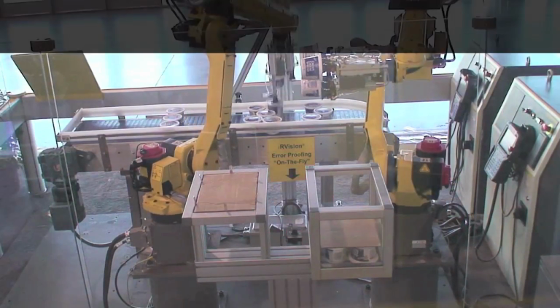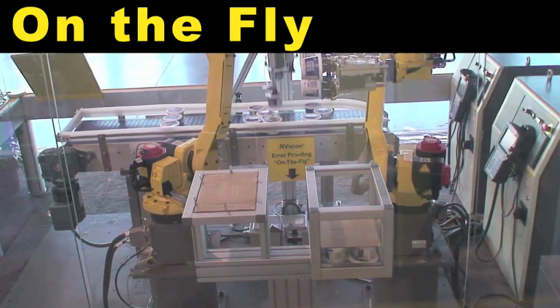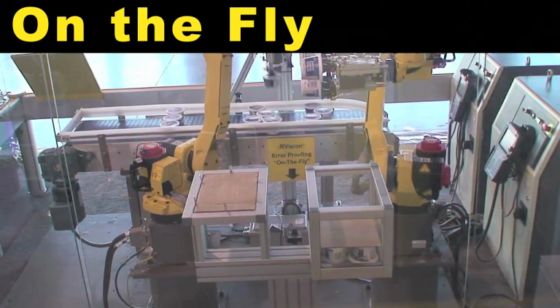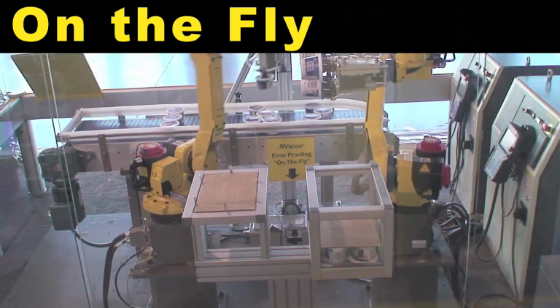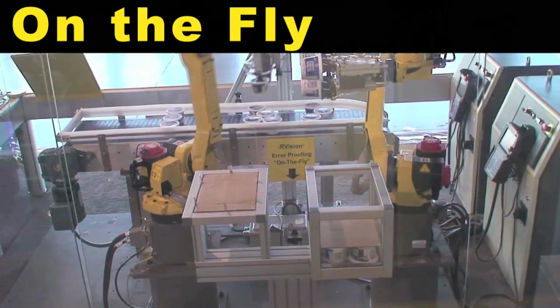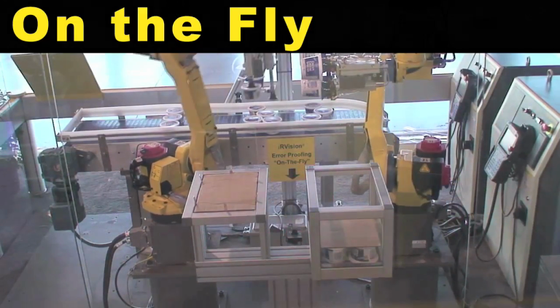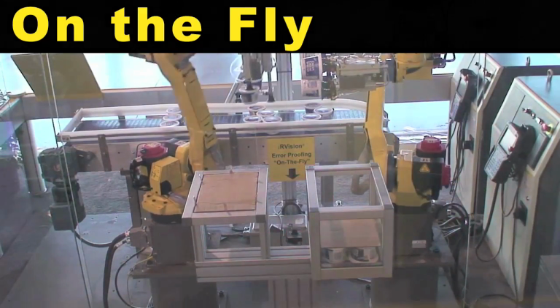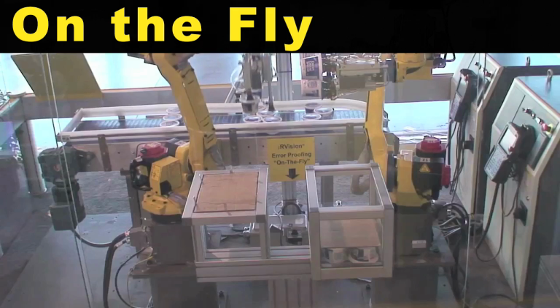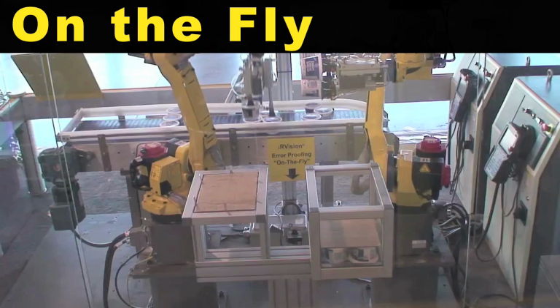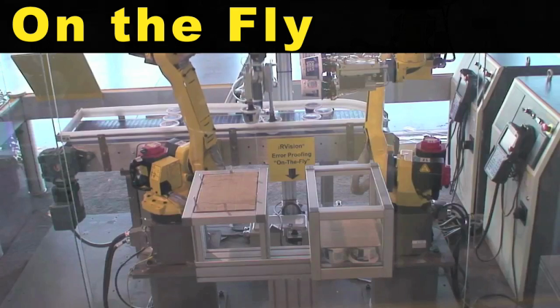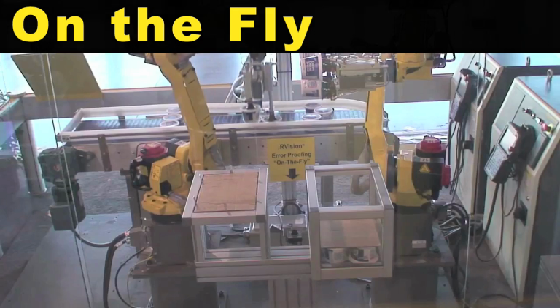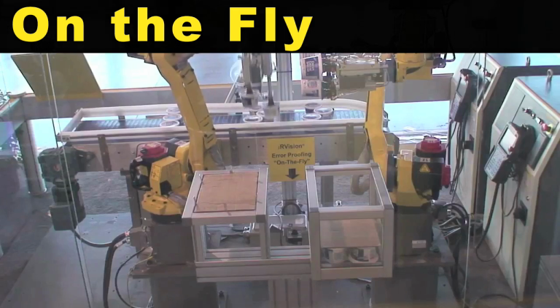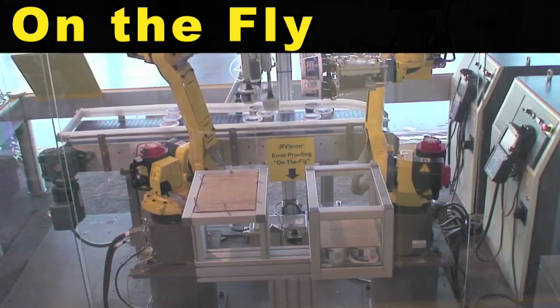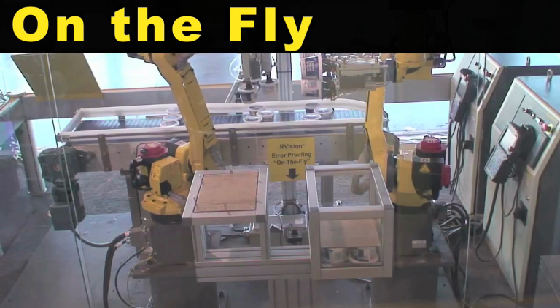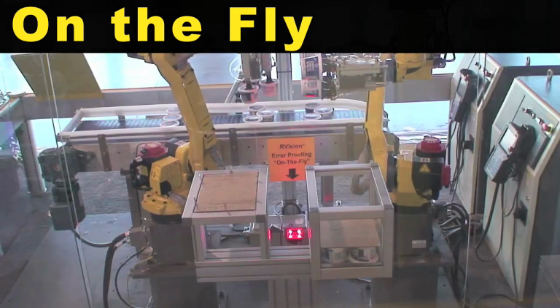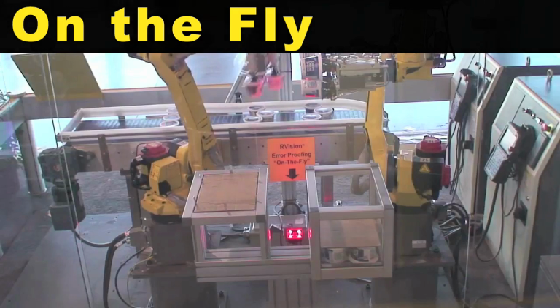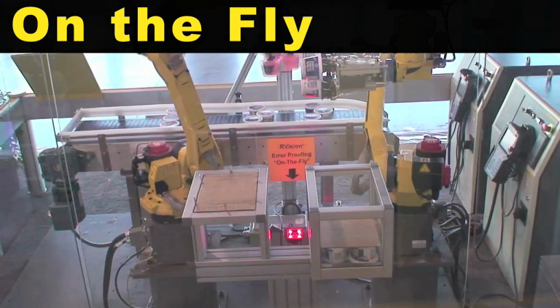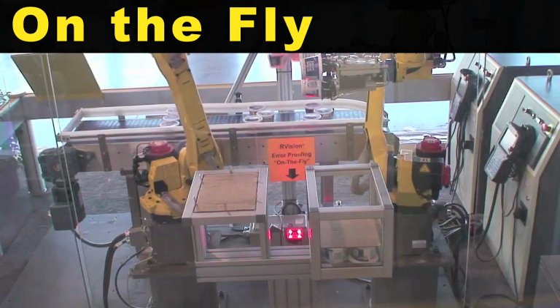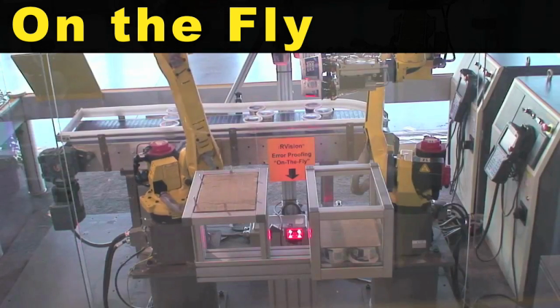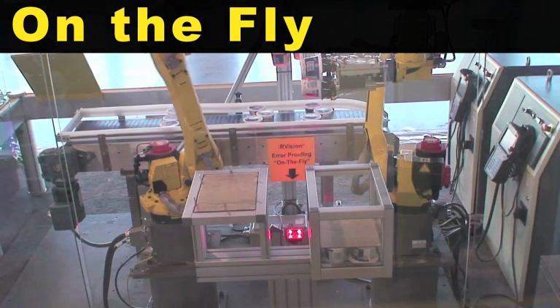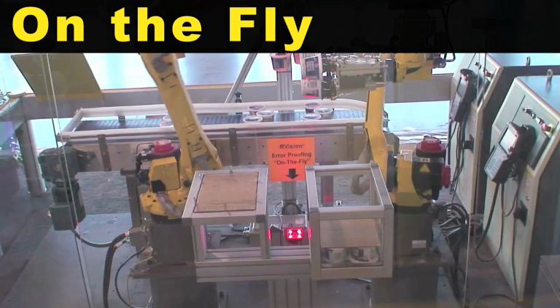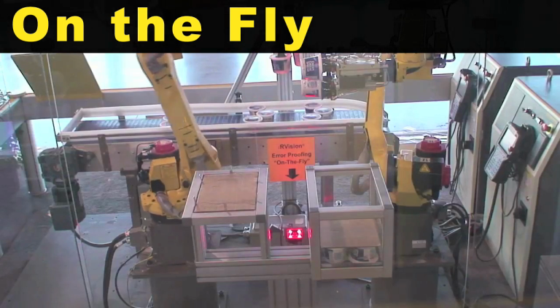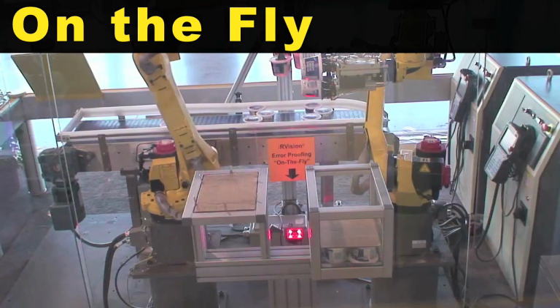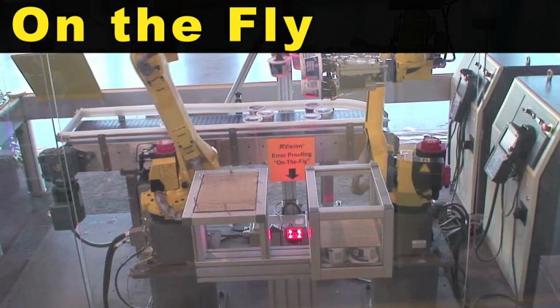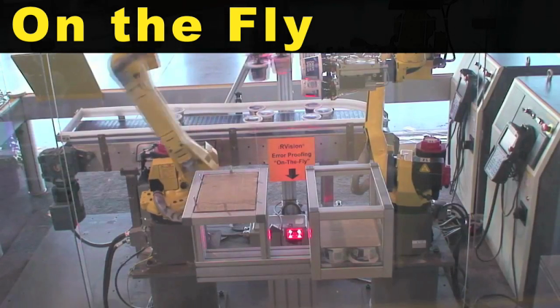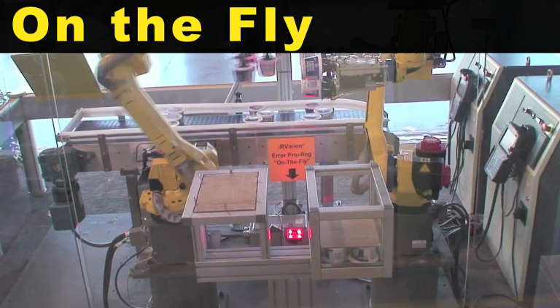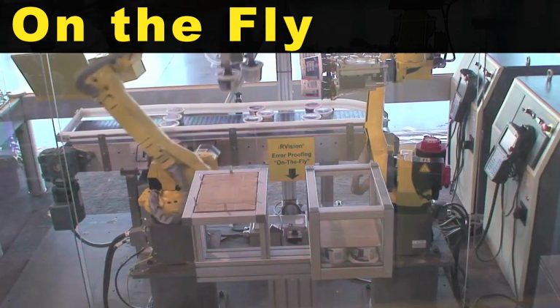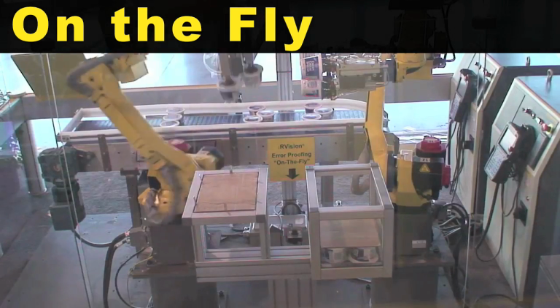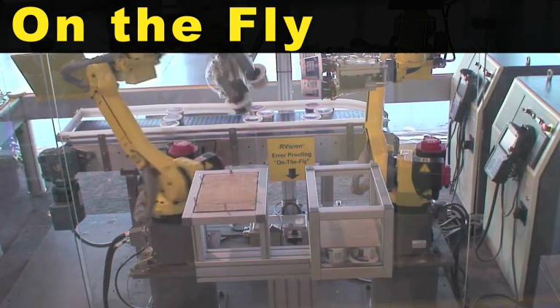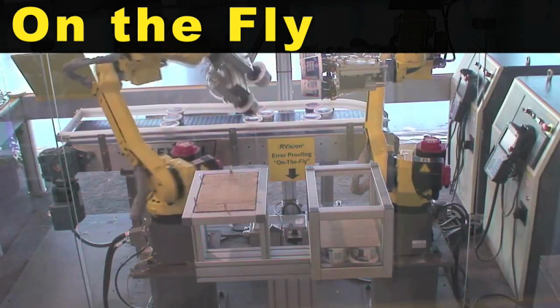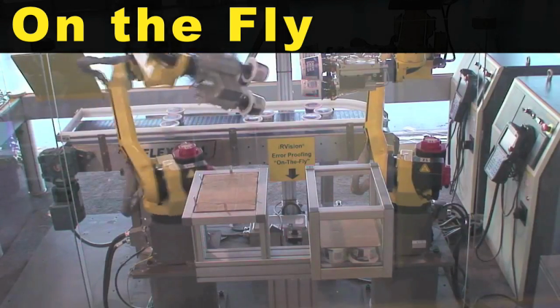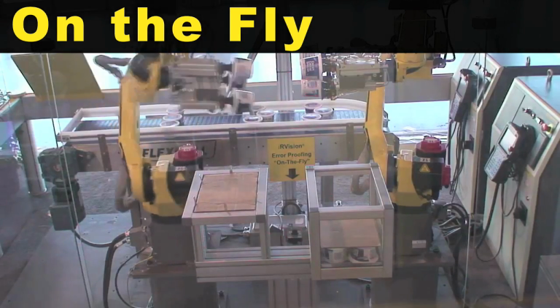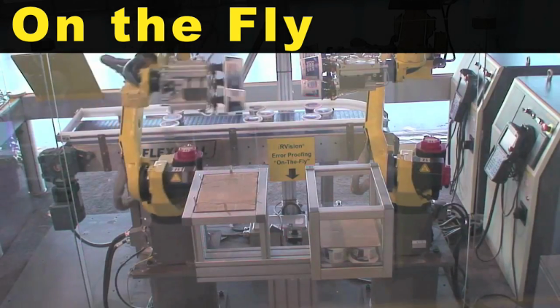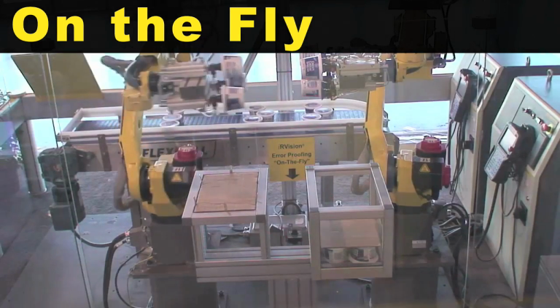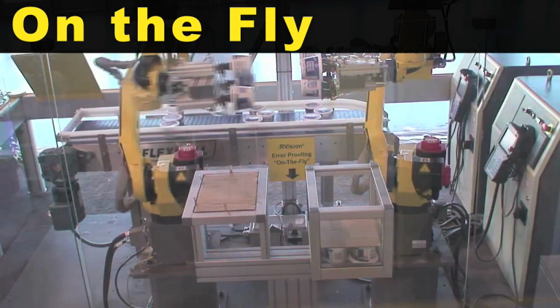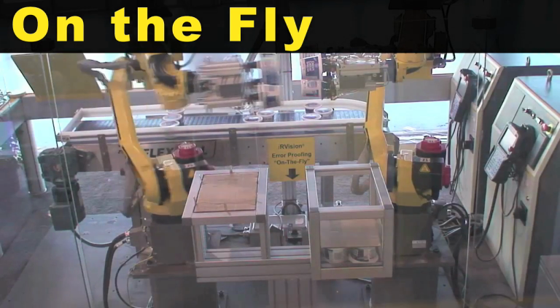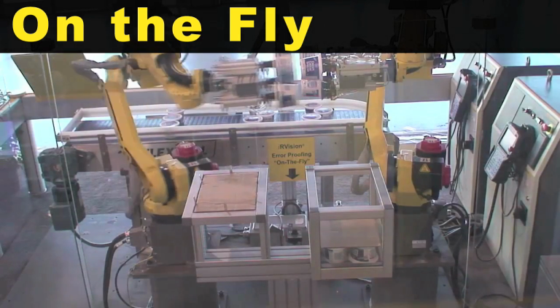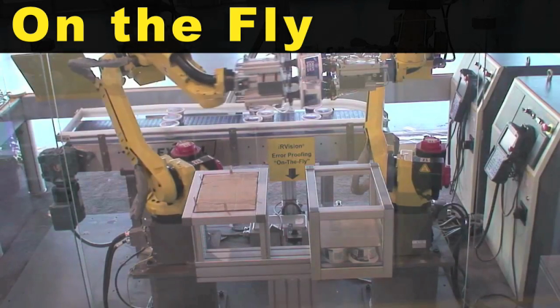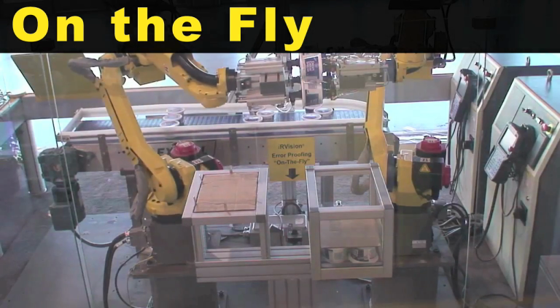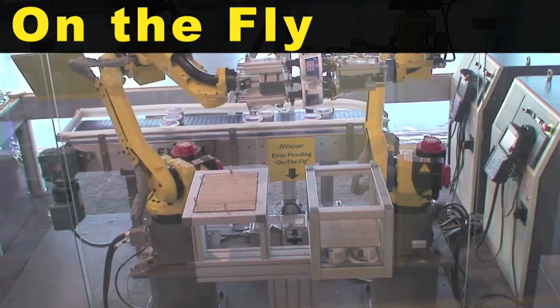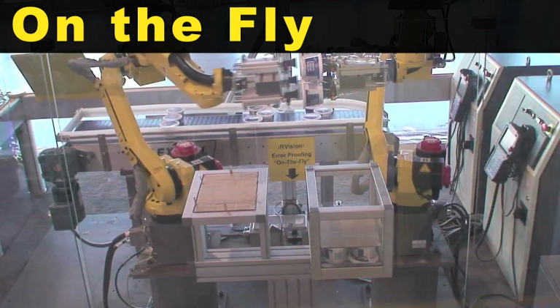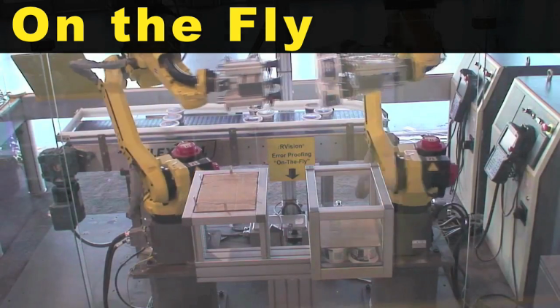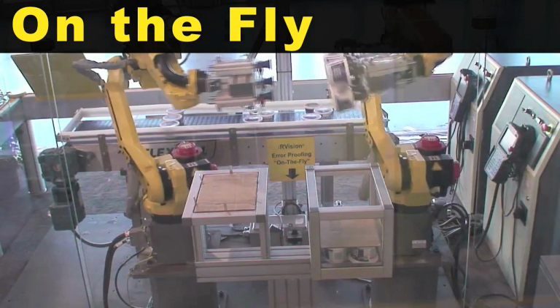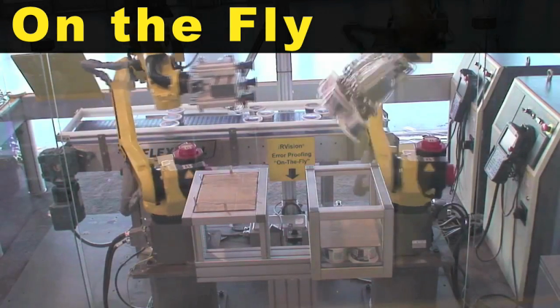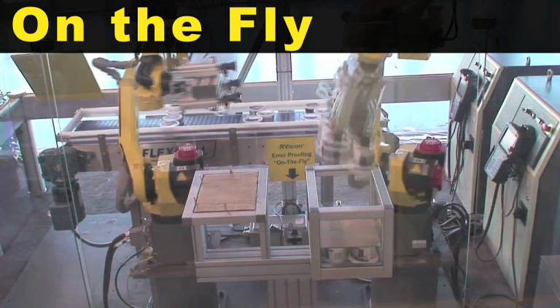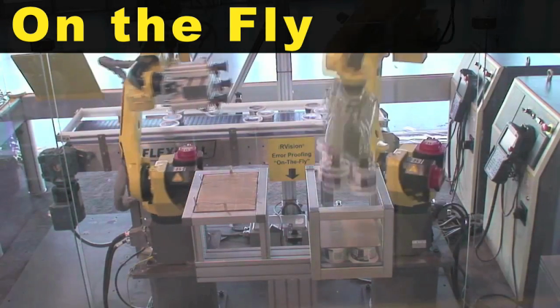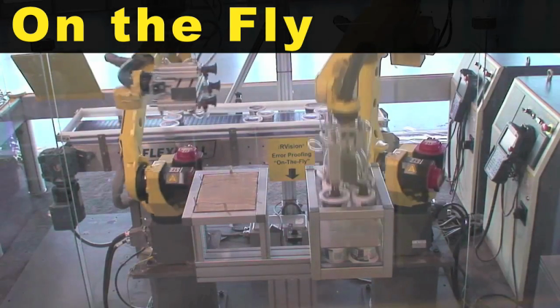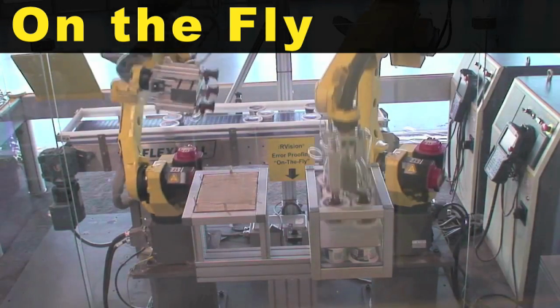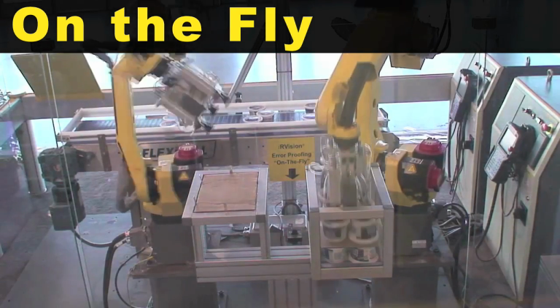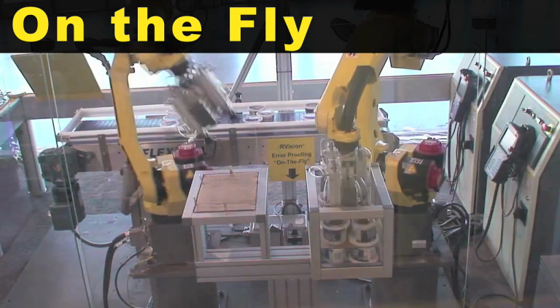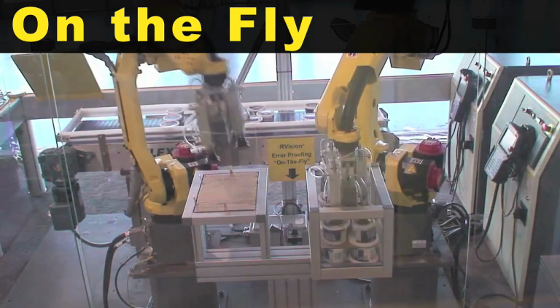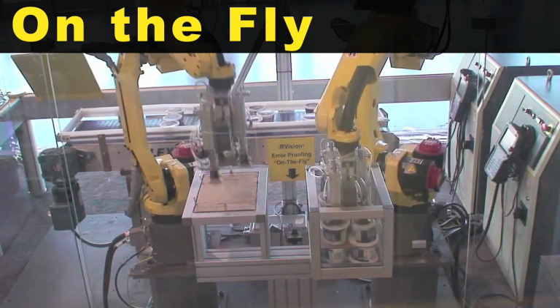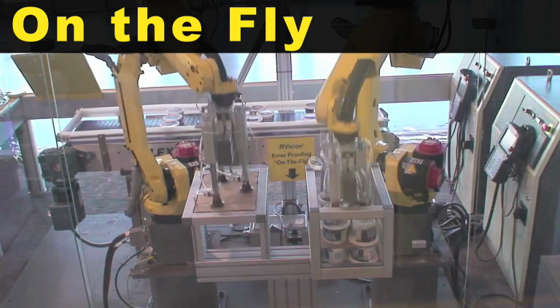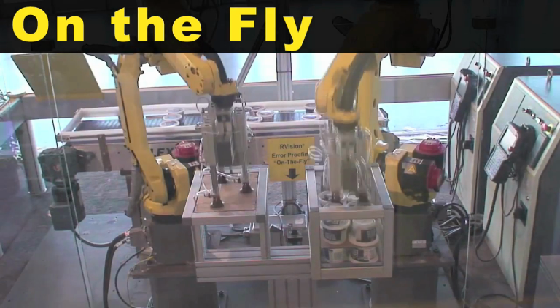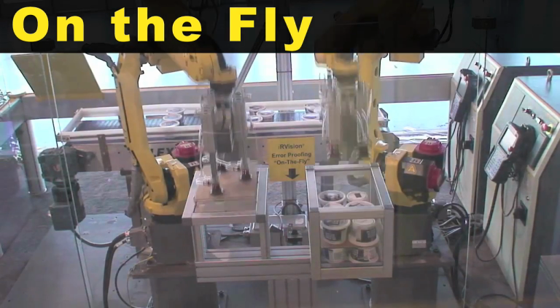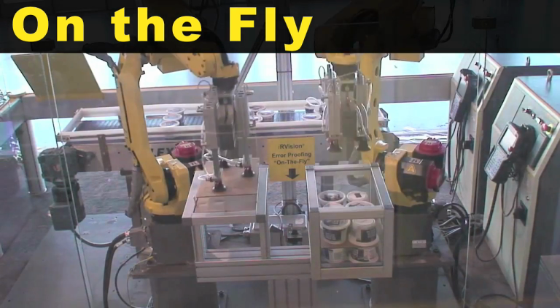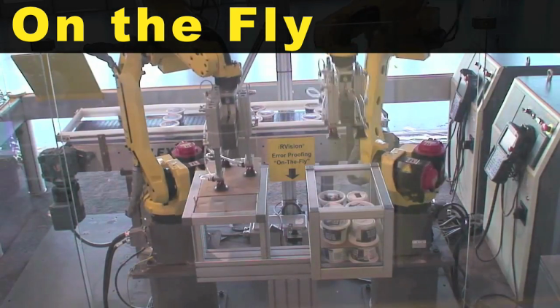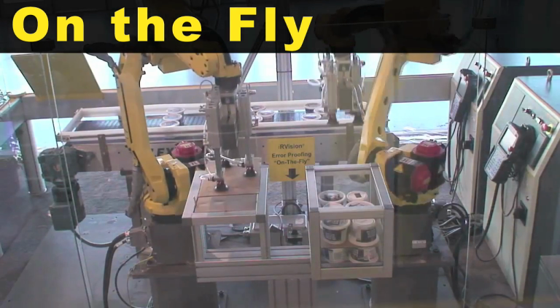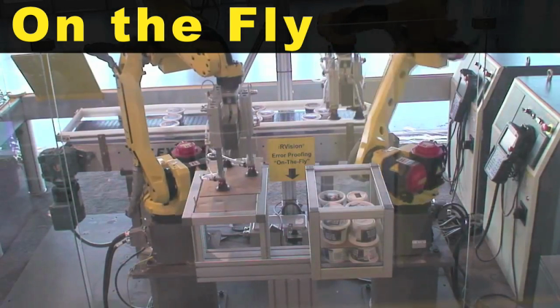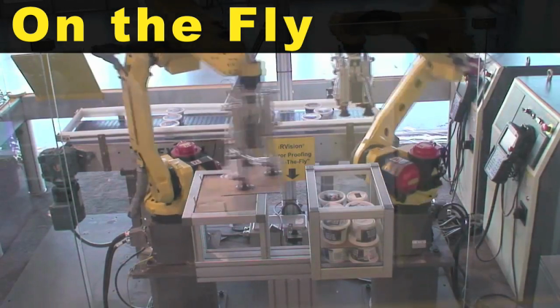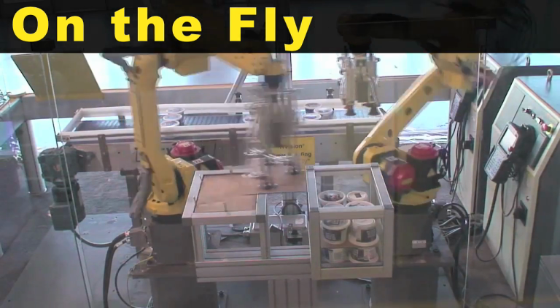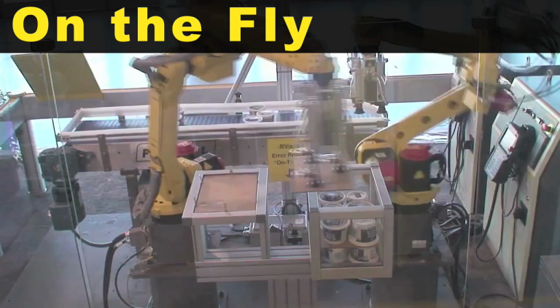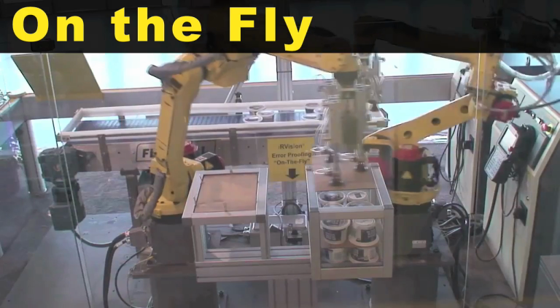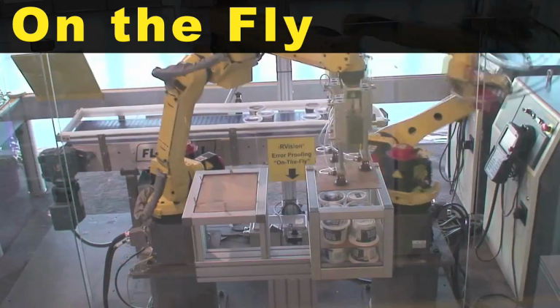IR Vision Error Proofing is used on the fly to determine that each tub has a barcode.